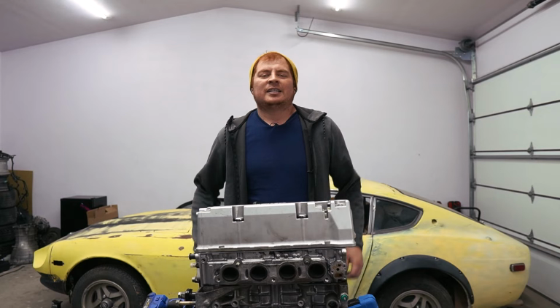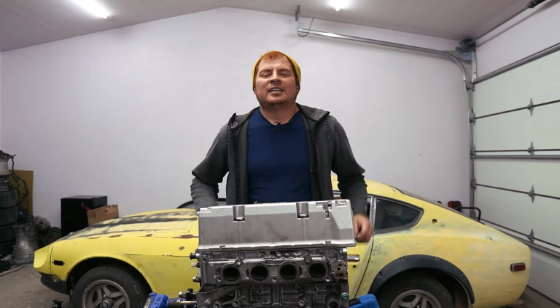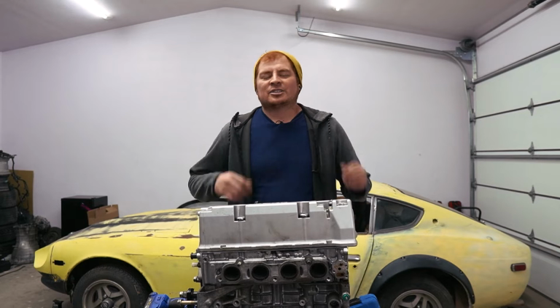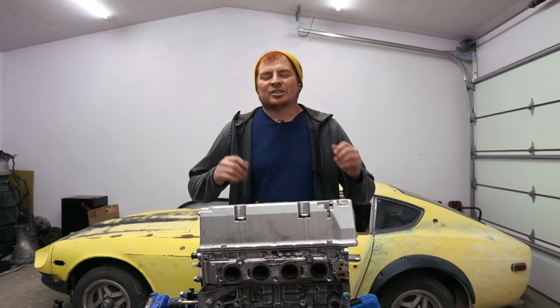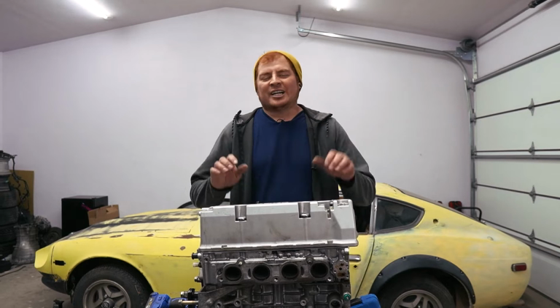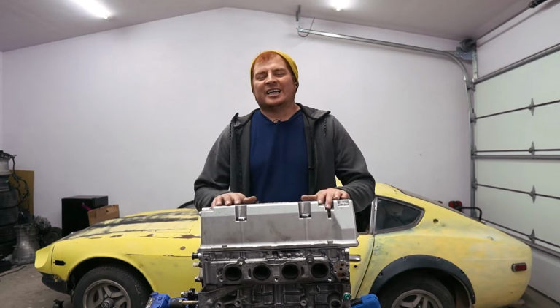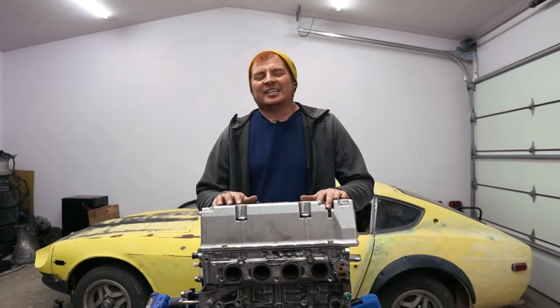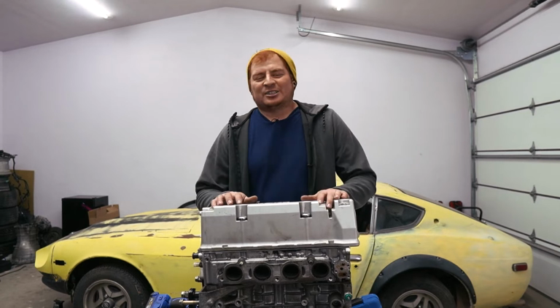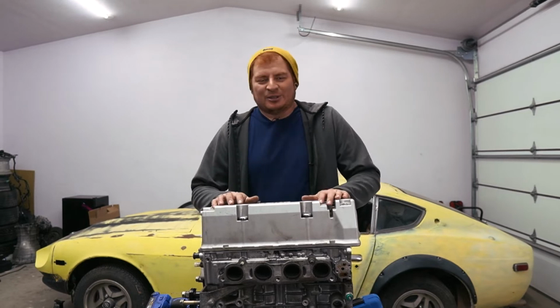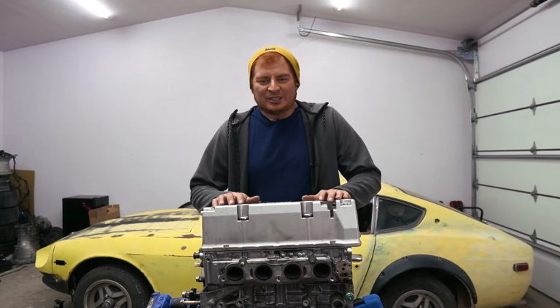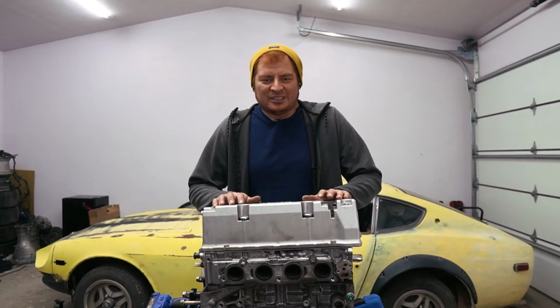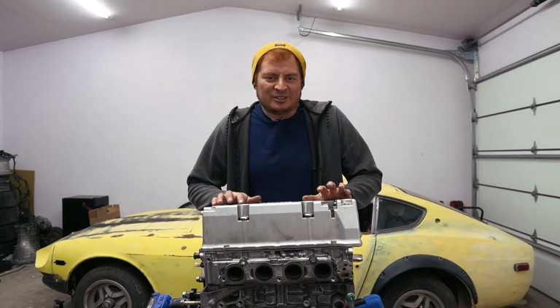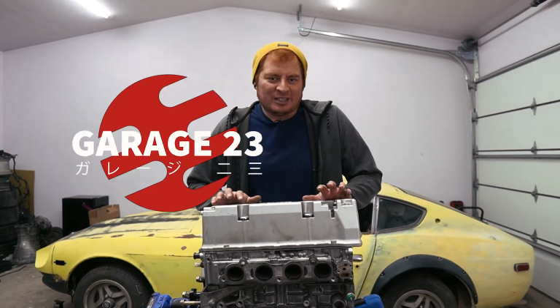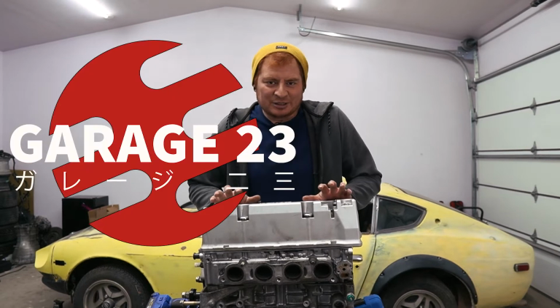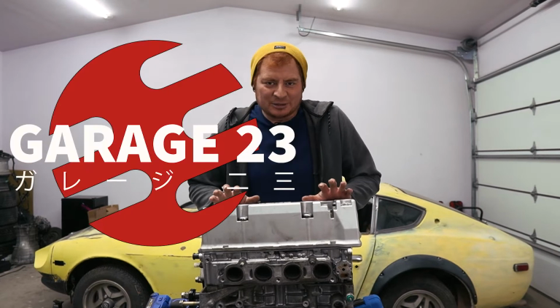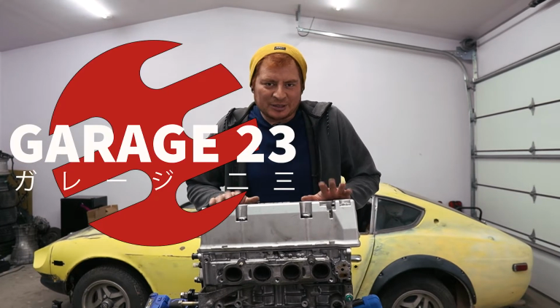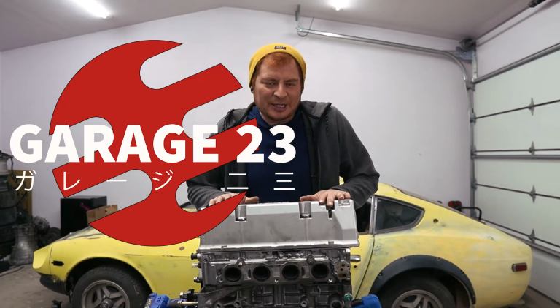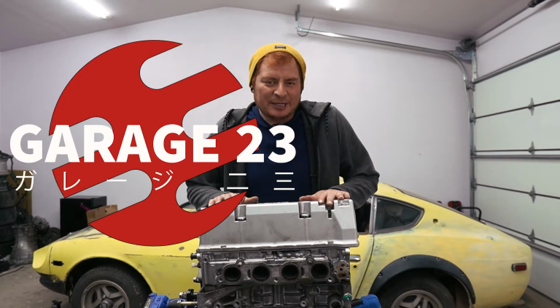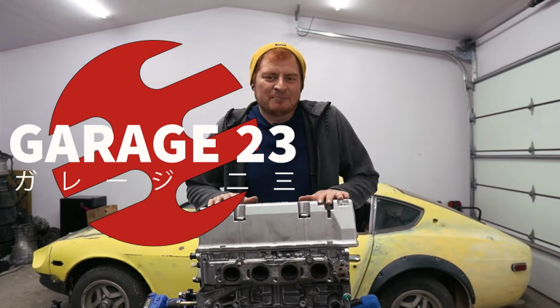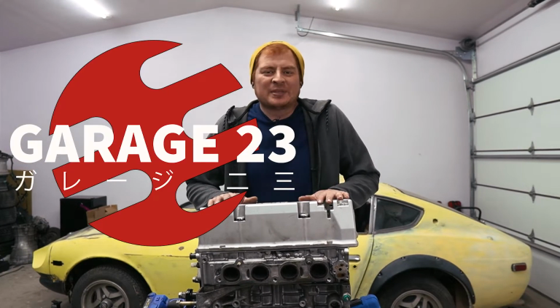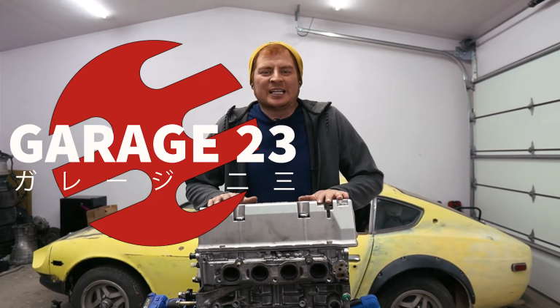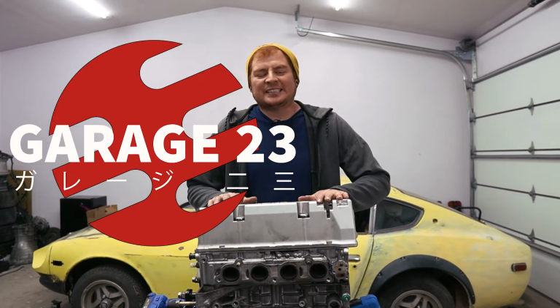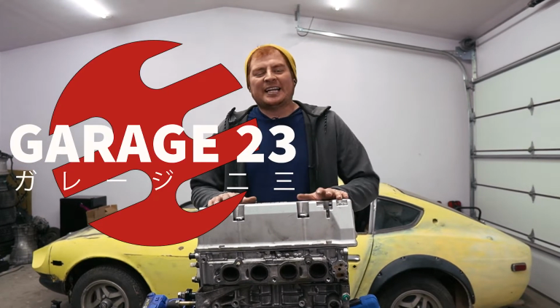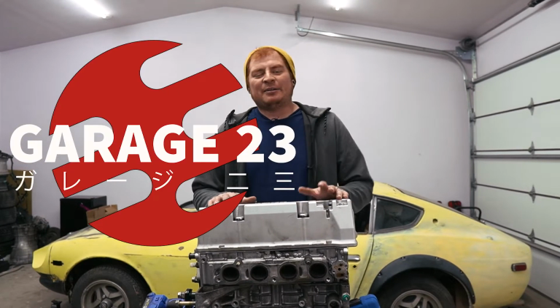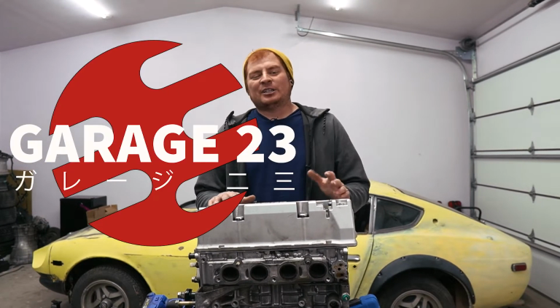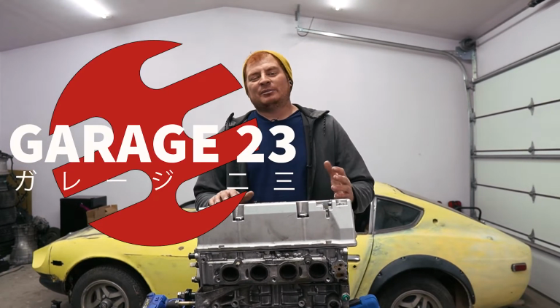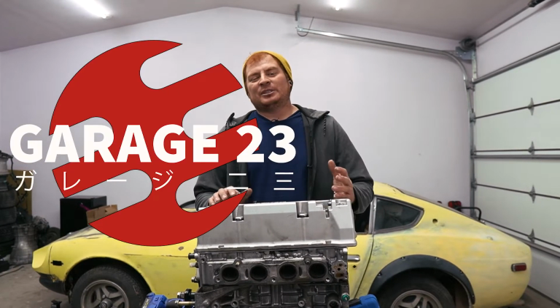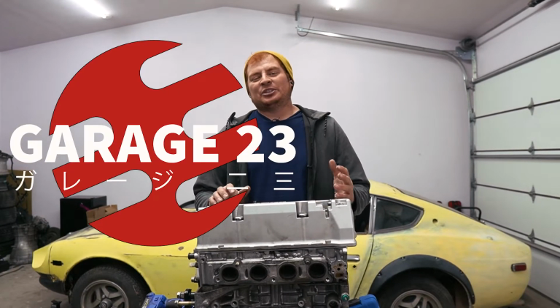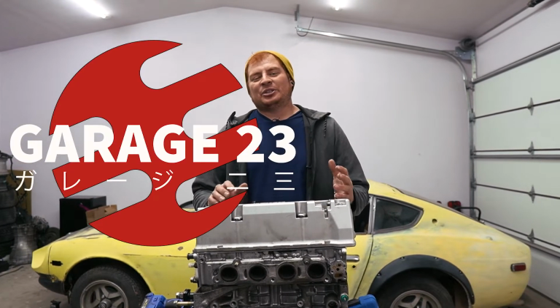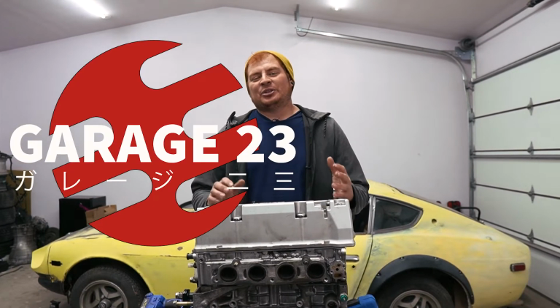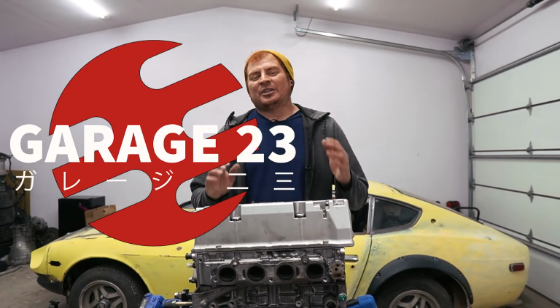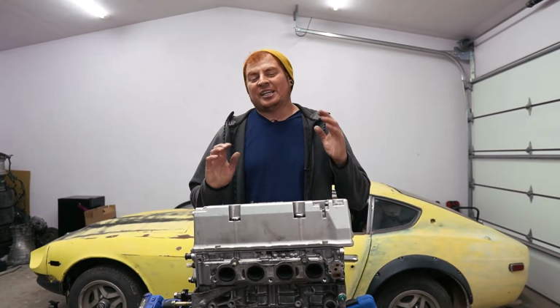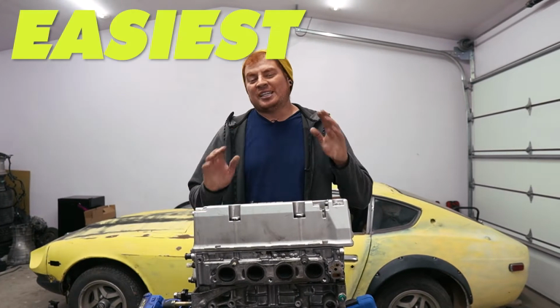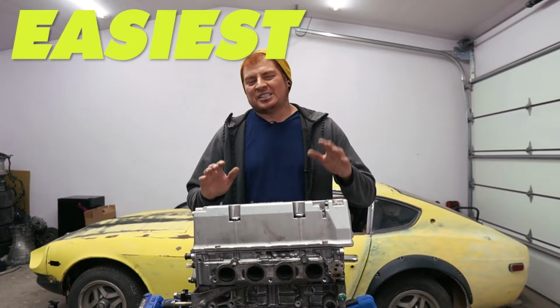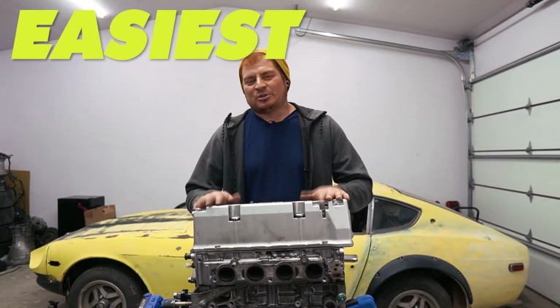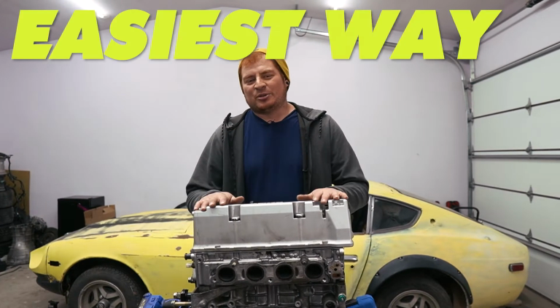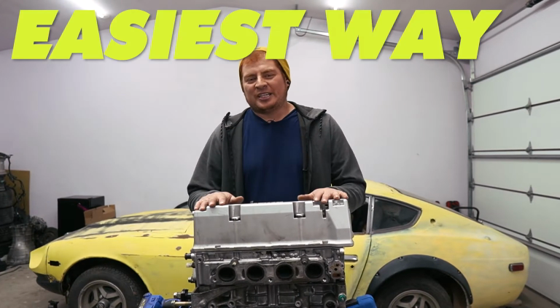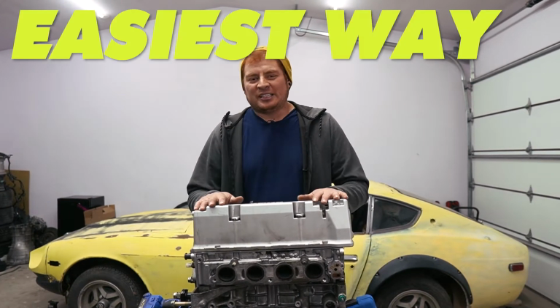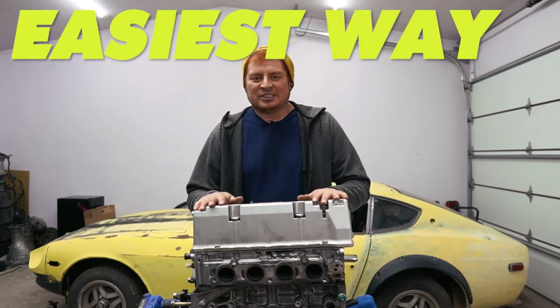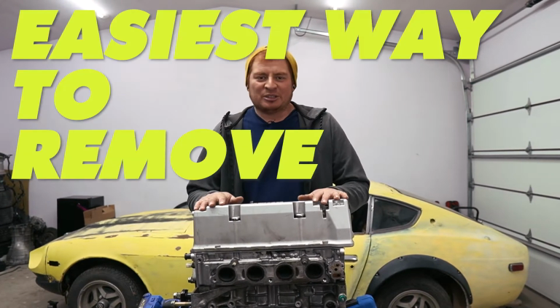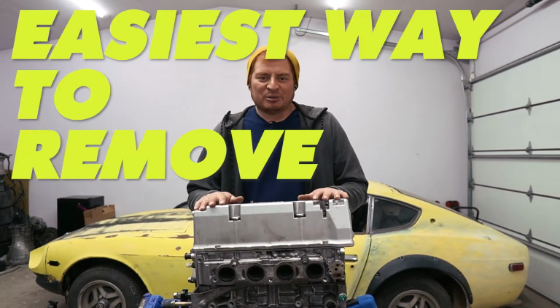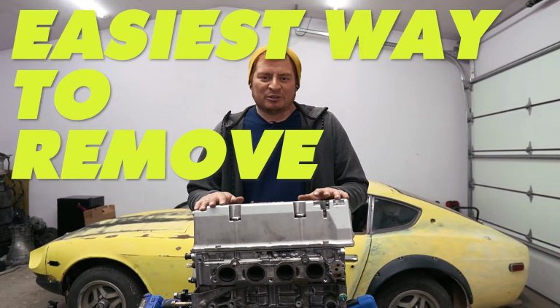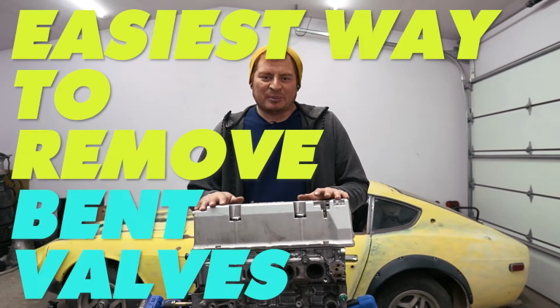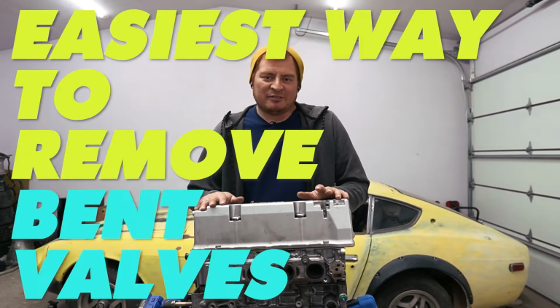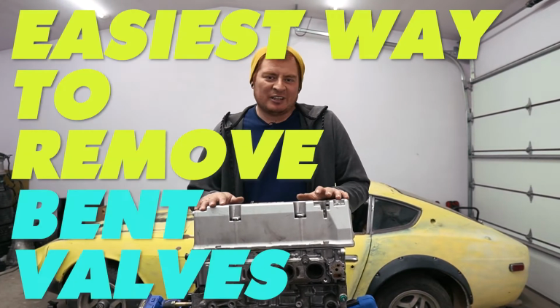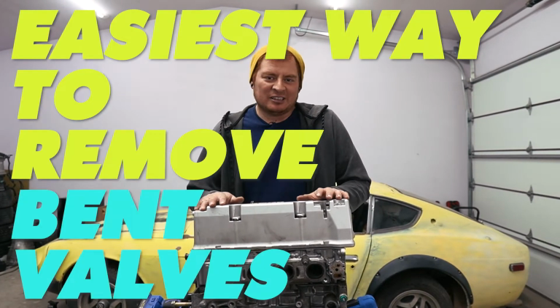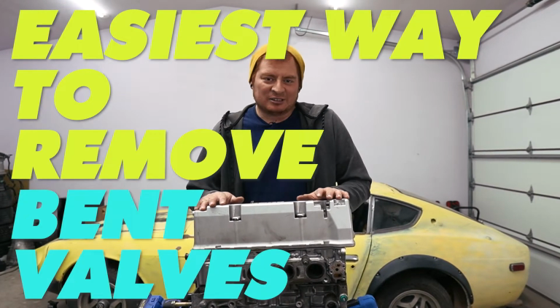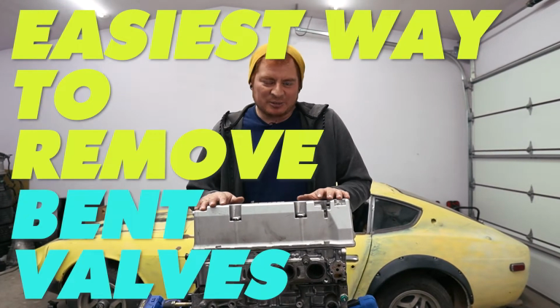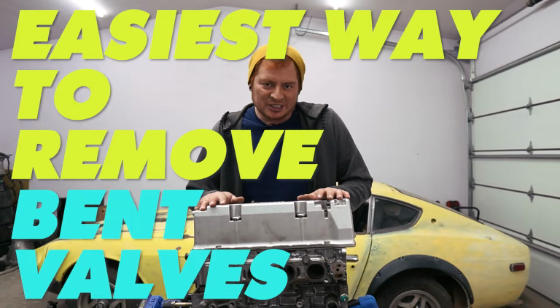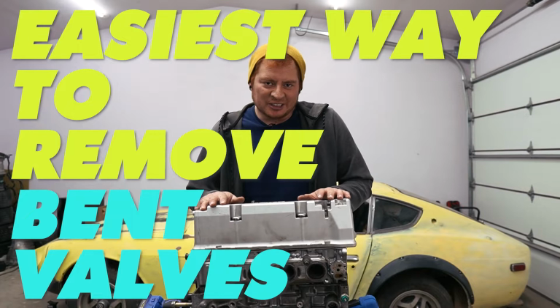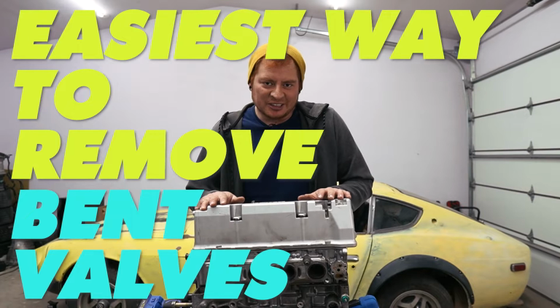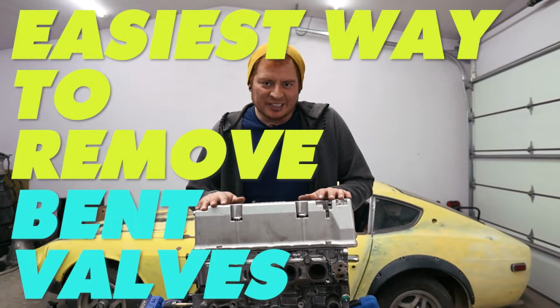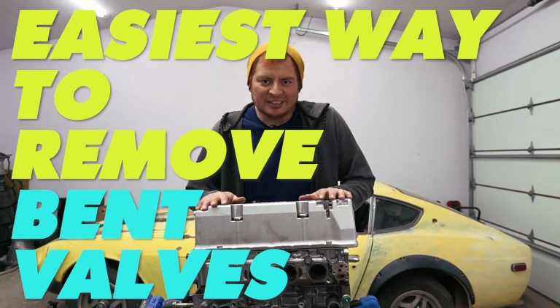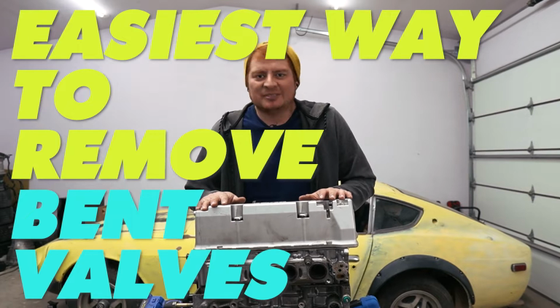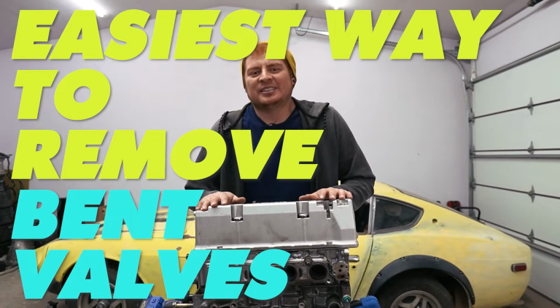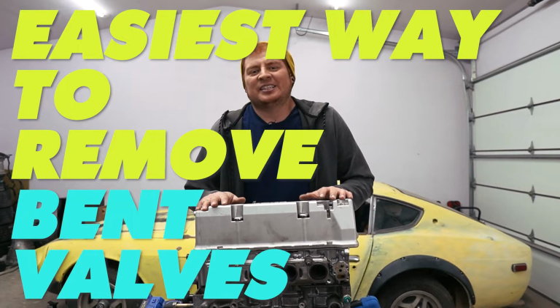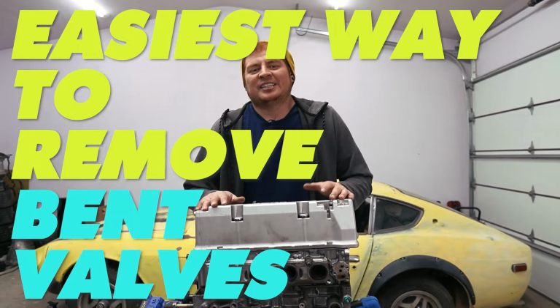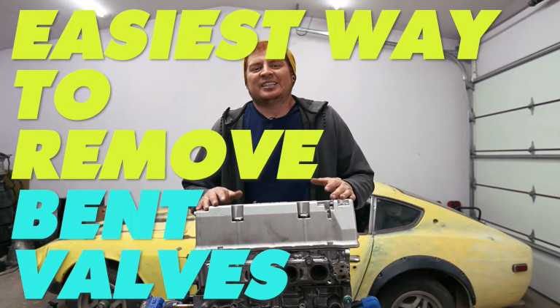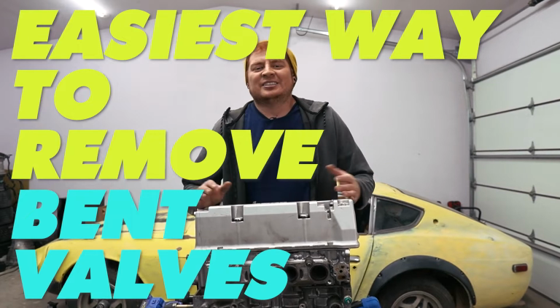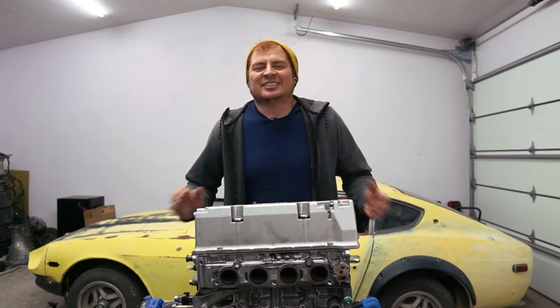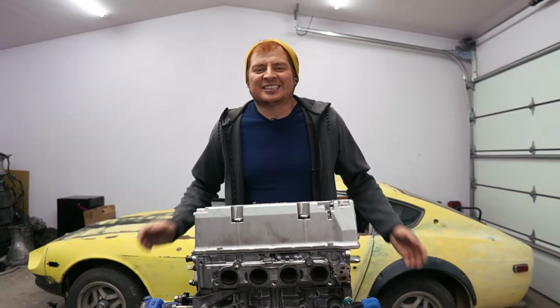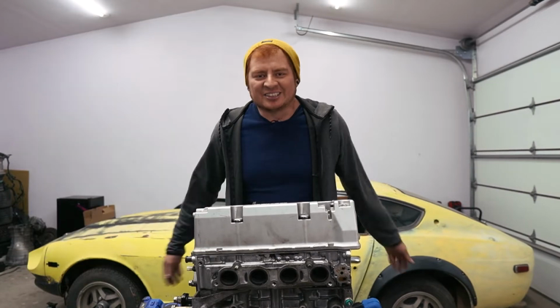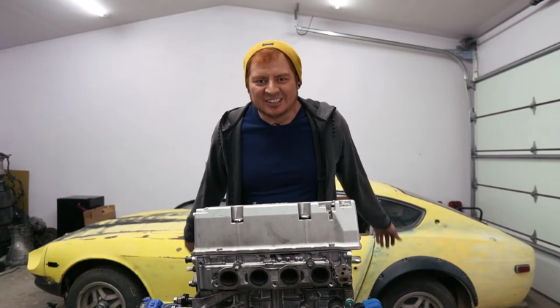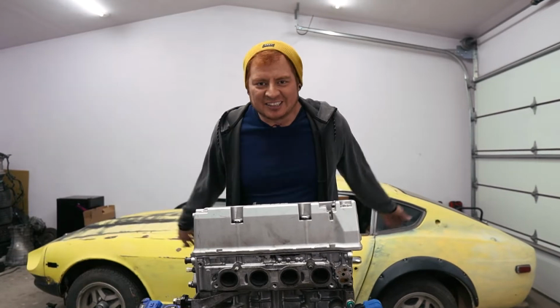What's going on guys, welcome to Garage 23. Today we're going to be showing you the easiest way to remove bent valves from your cylinder head. Let's get started.